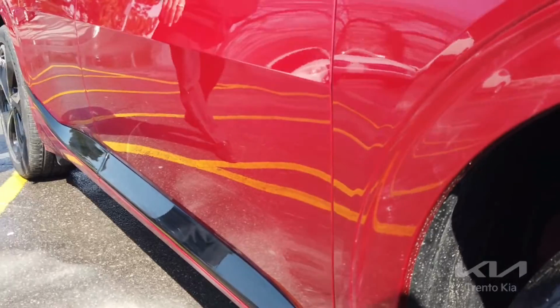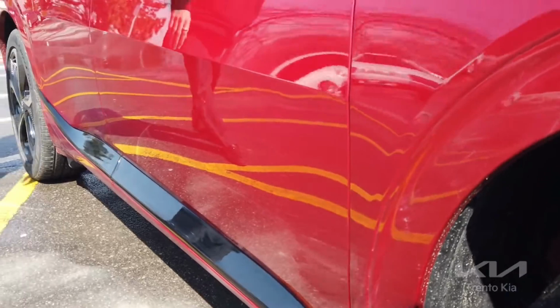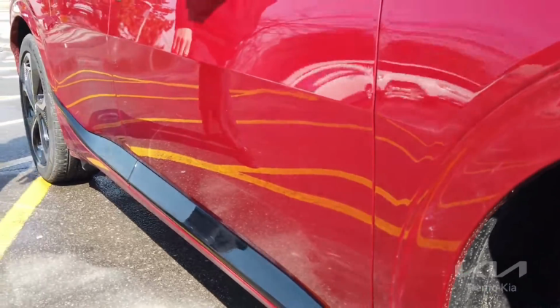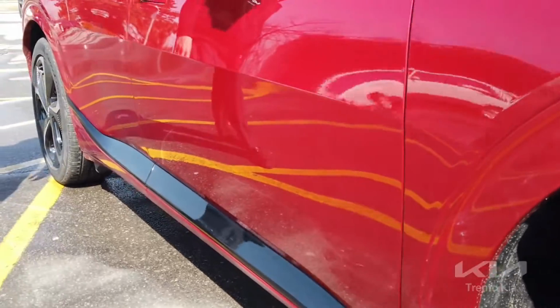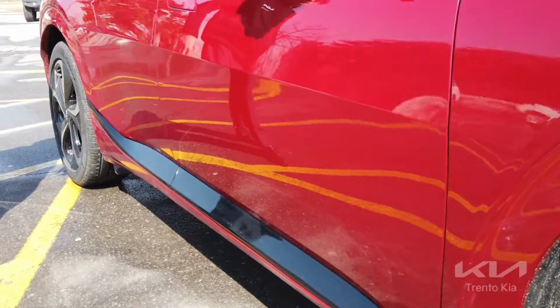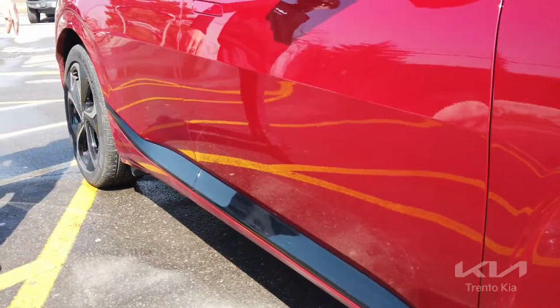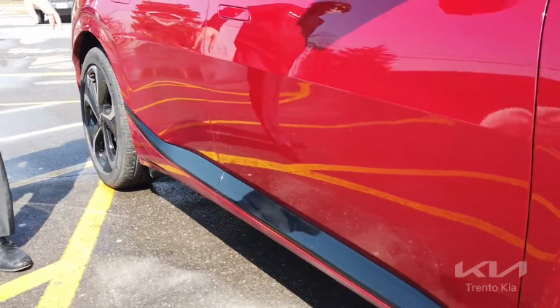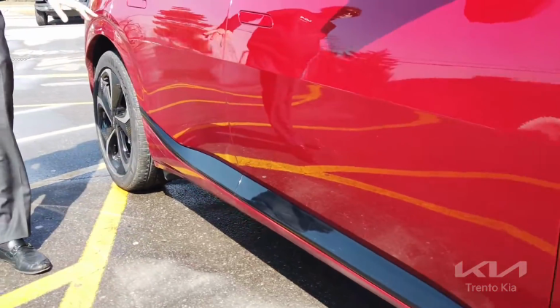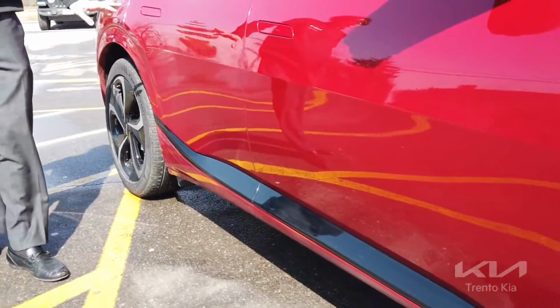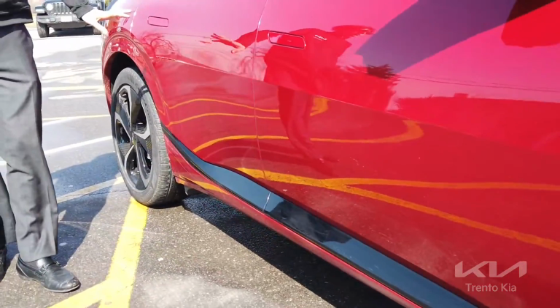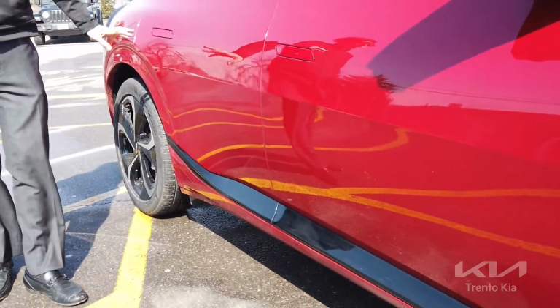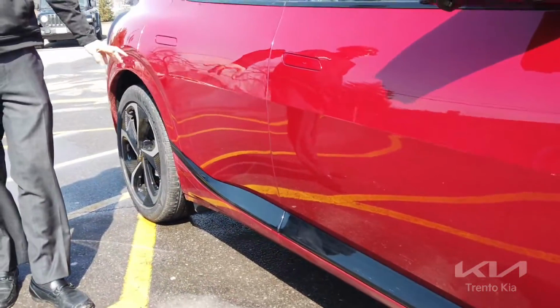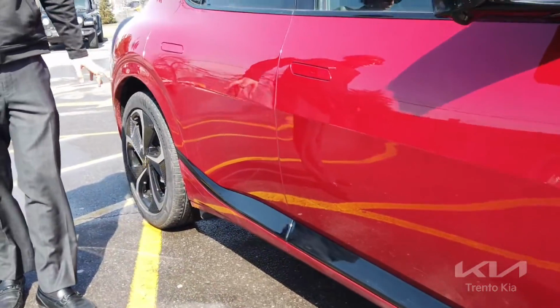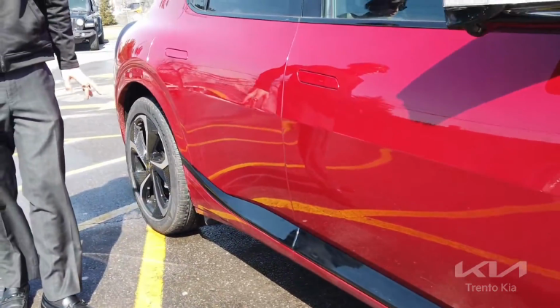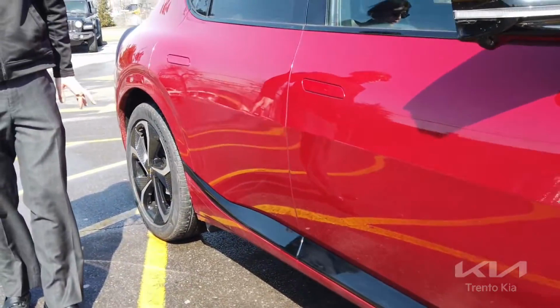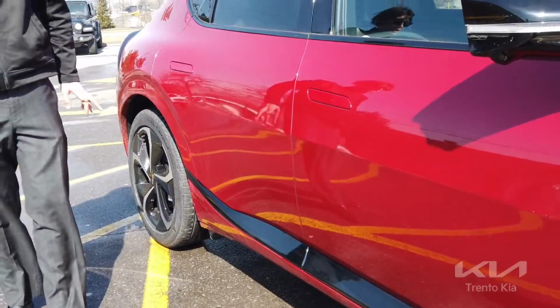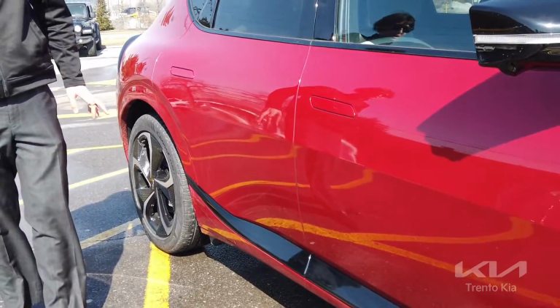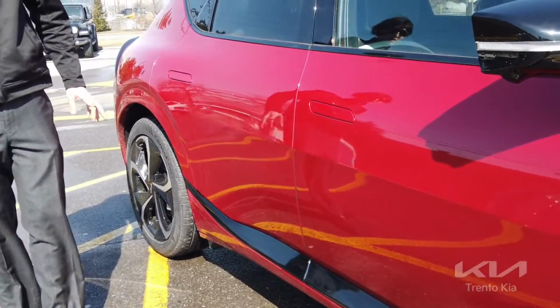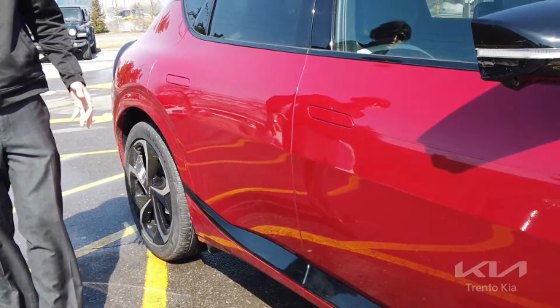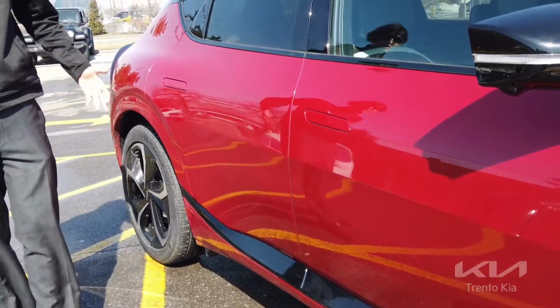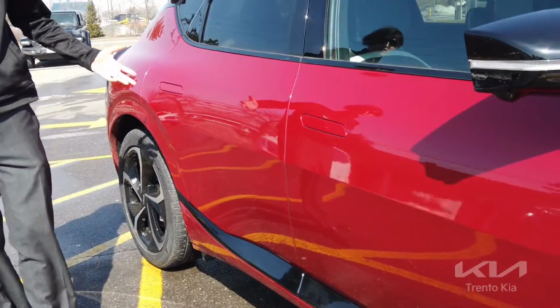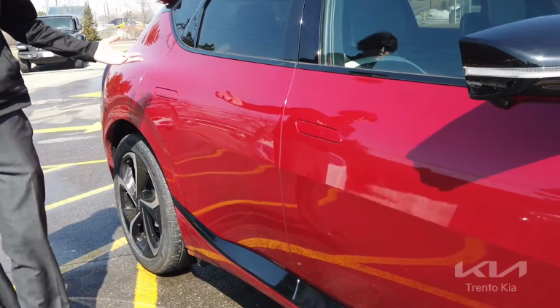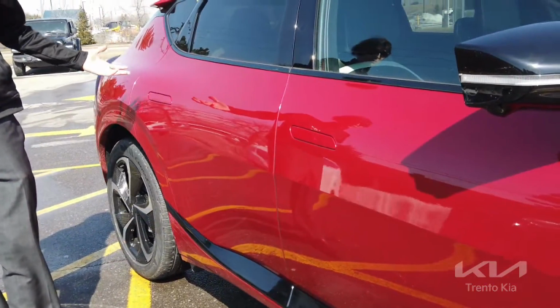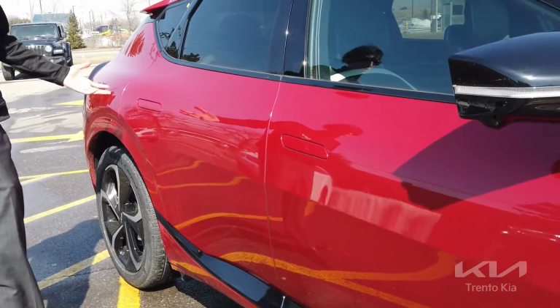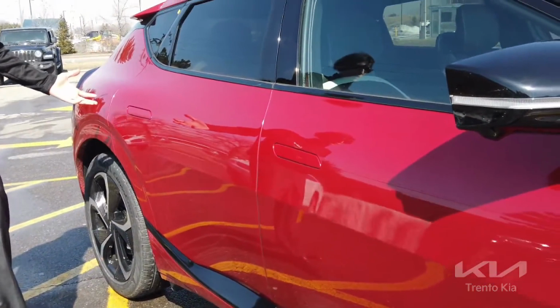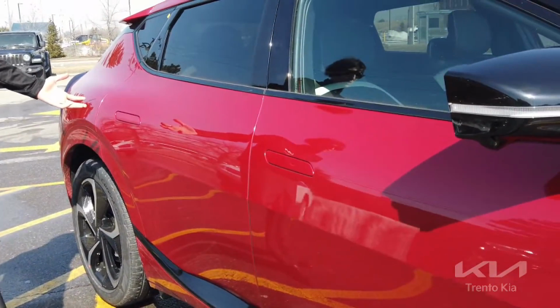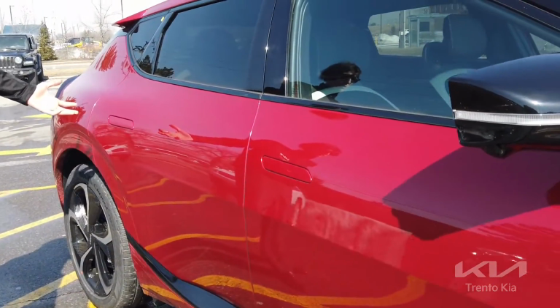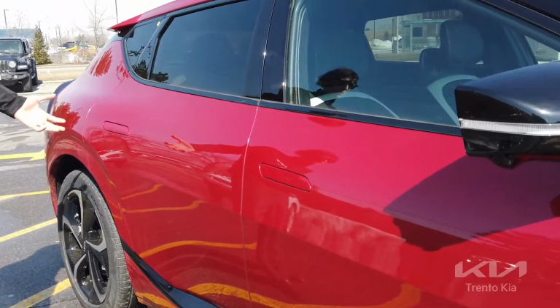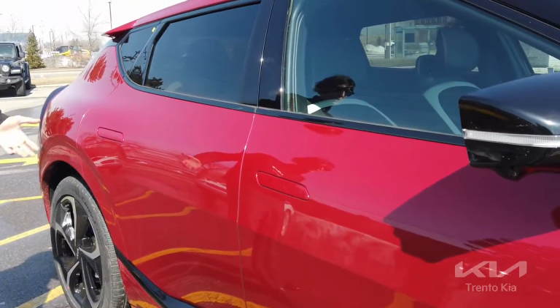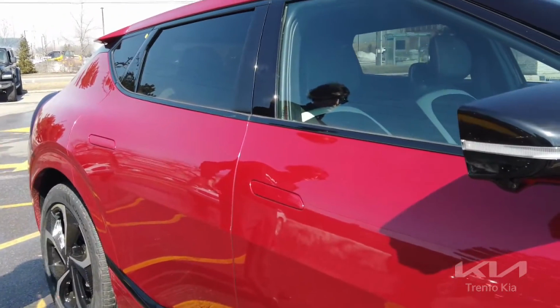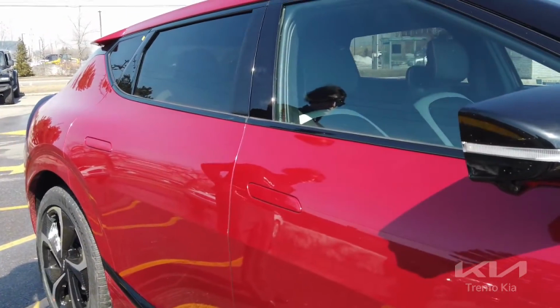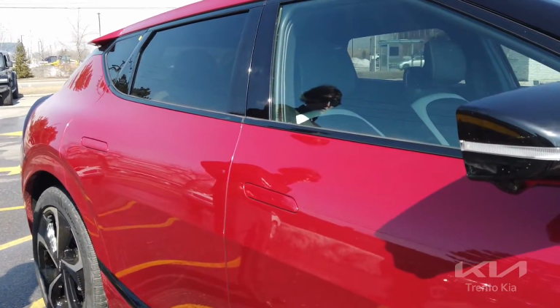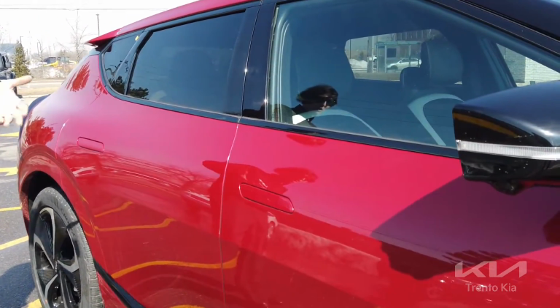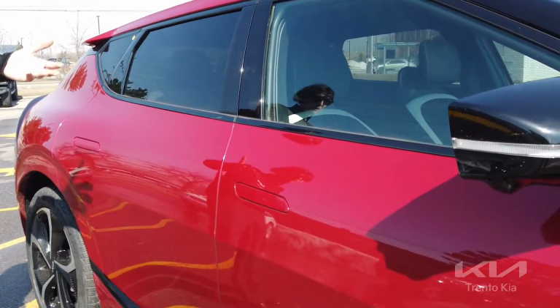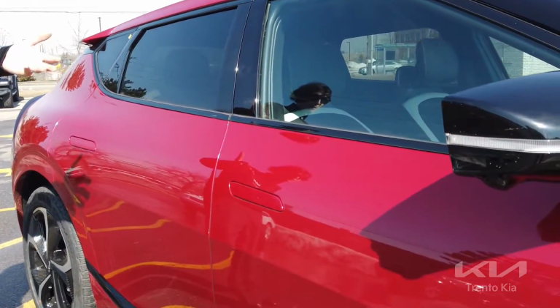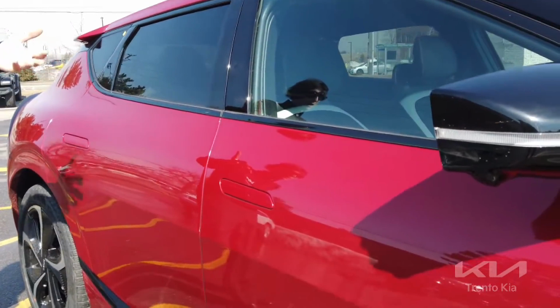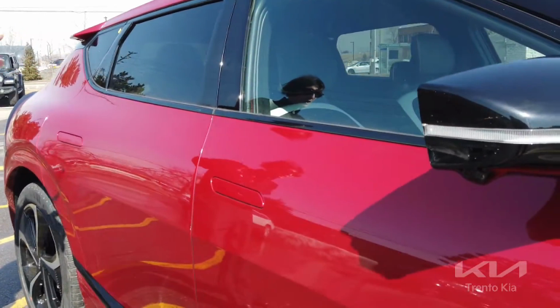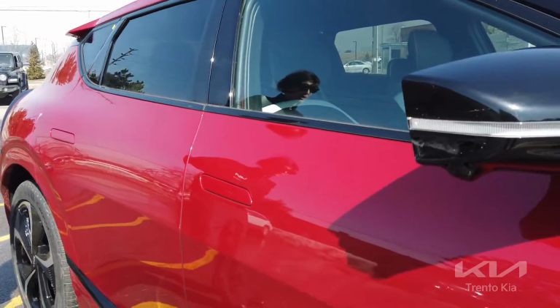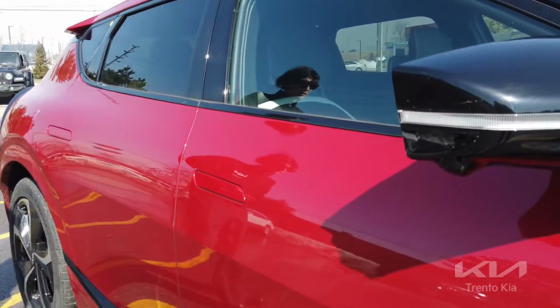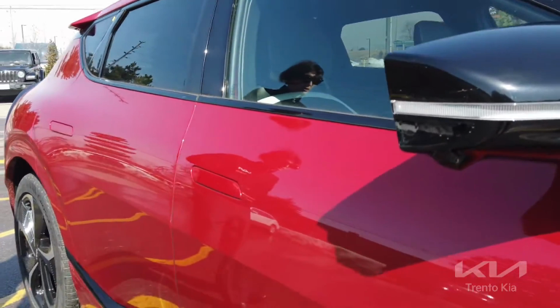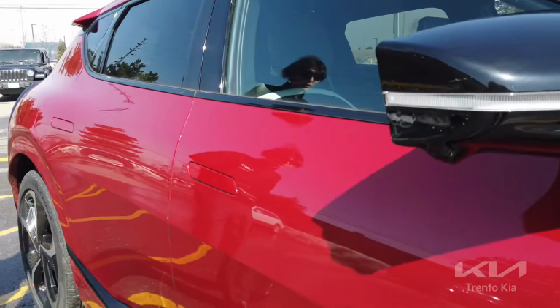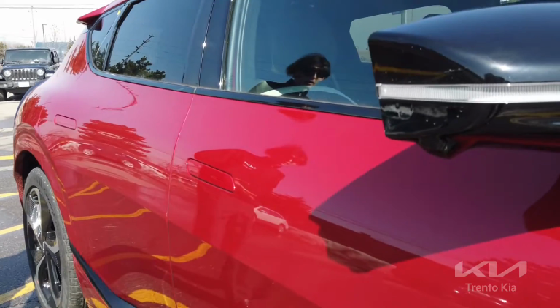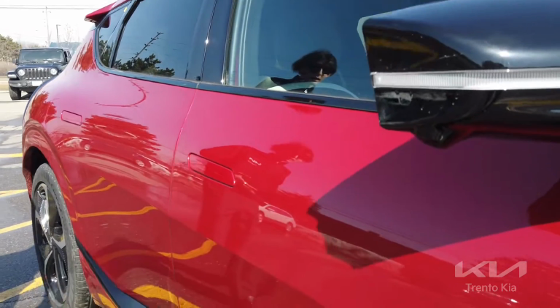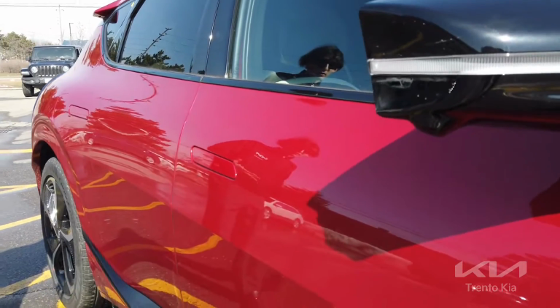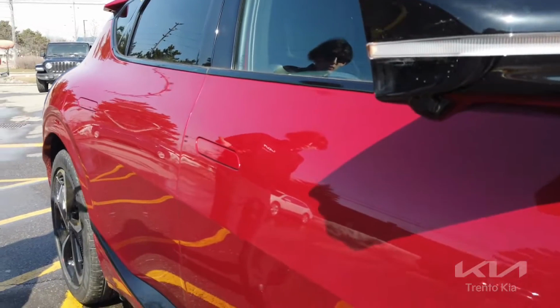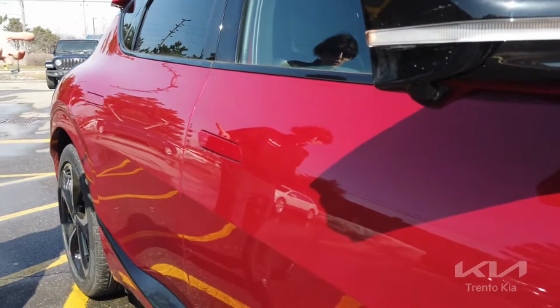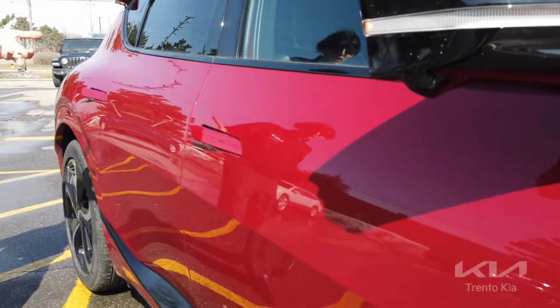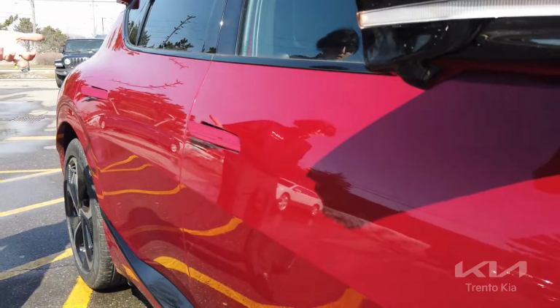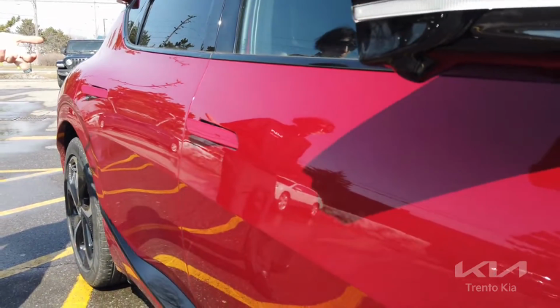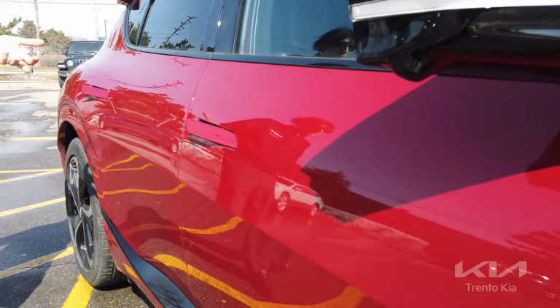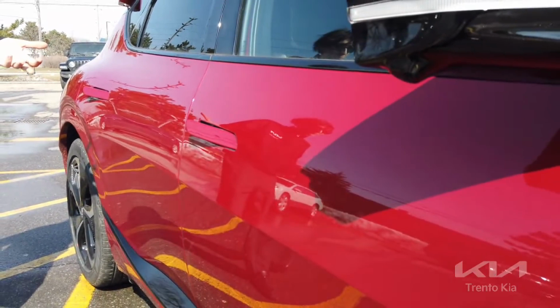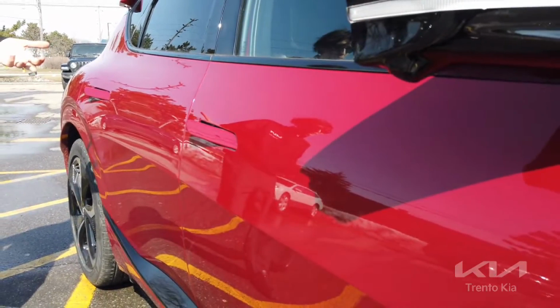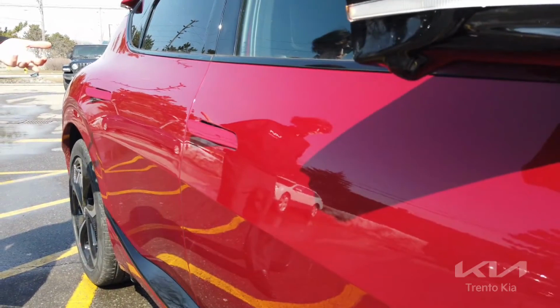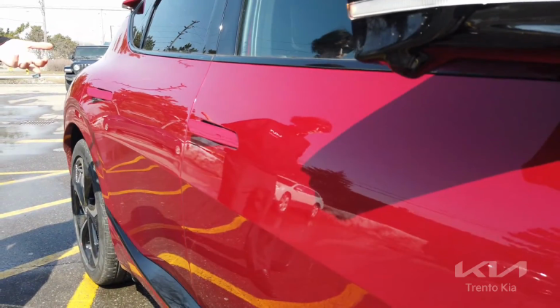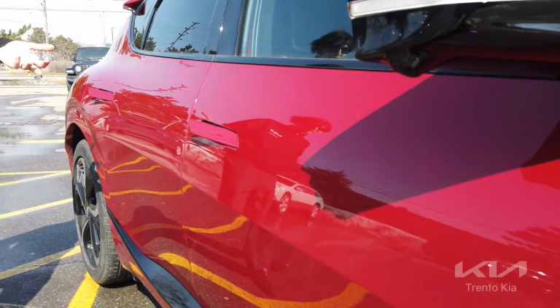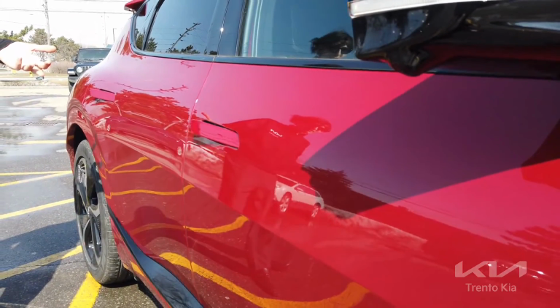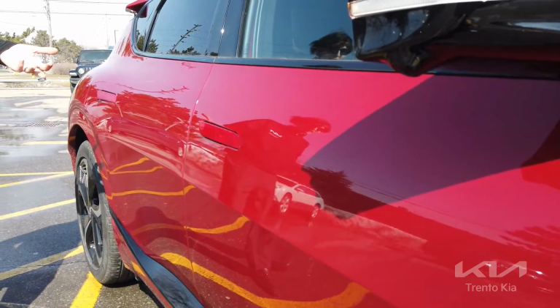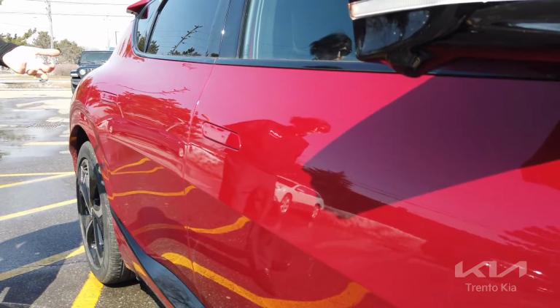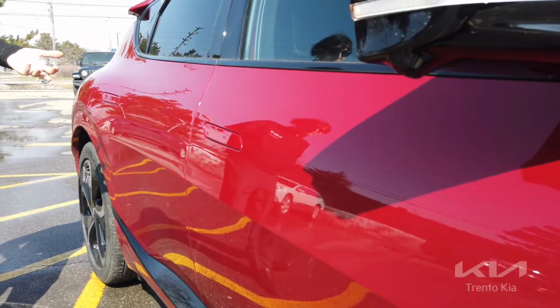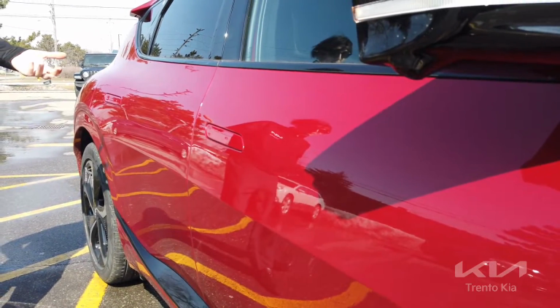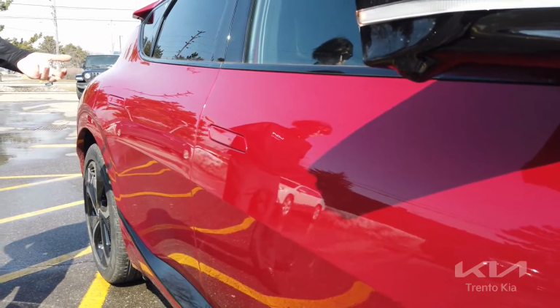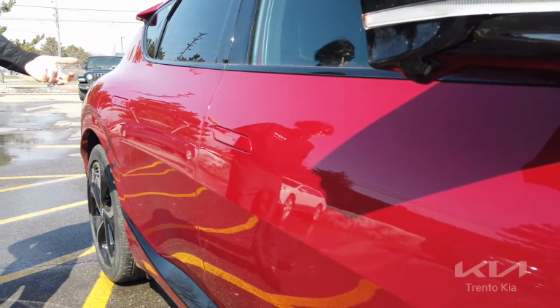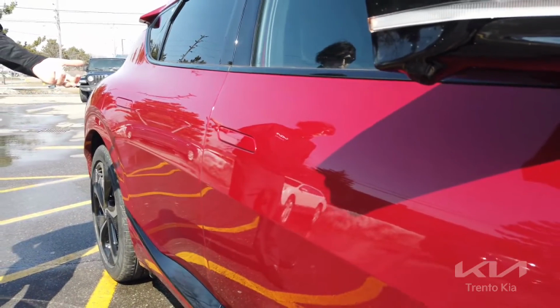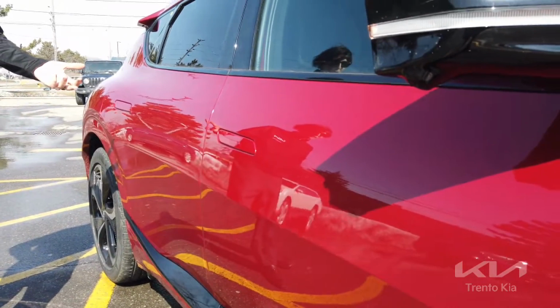One of the most important things about the Kia EV6 is the door handles — they pop in and they pop out.